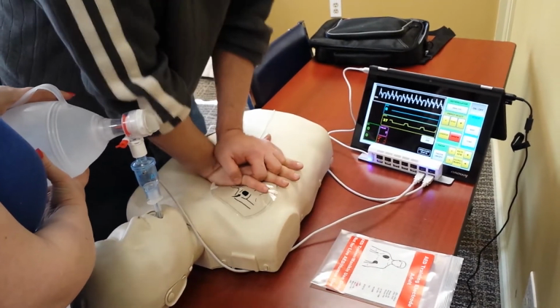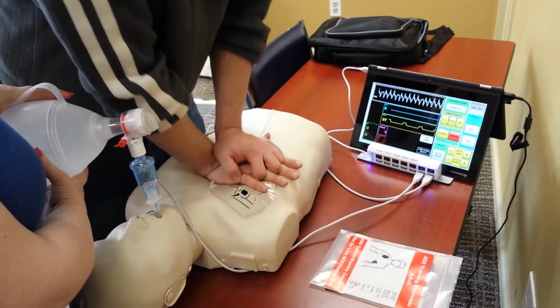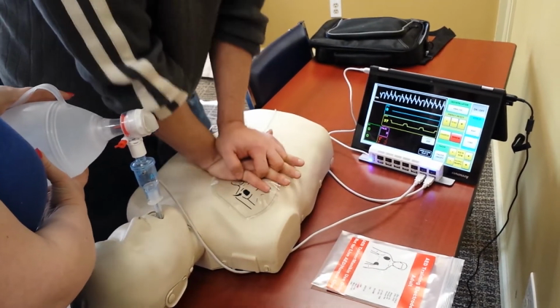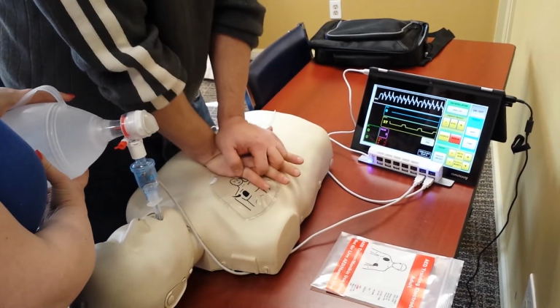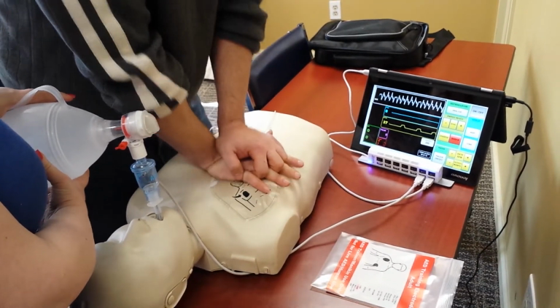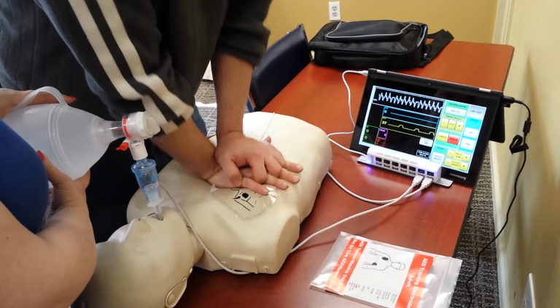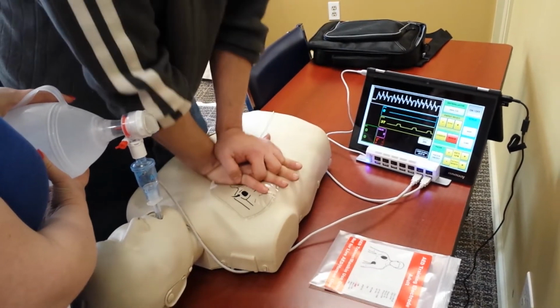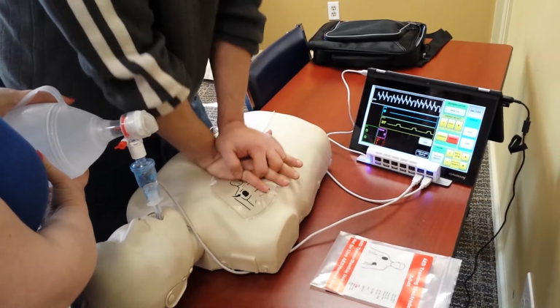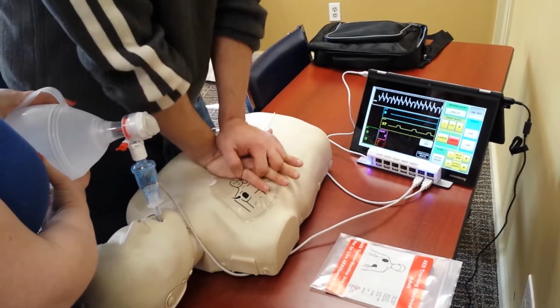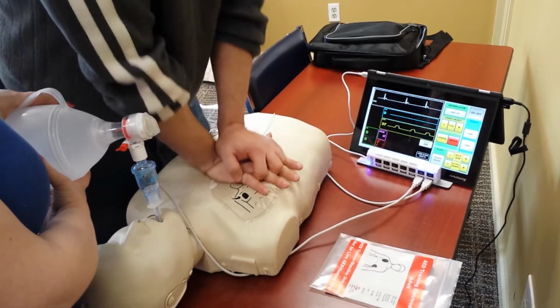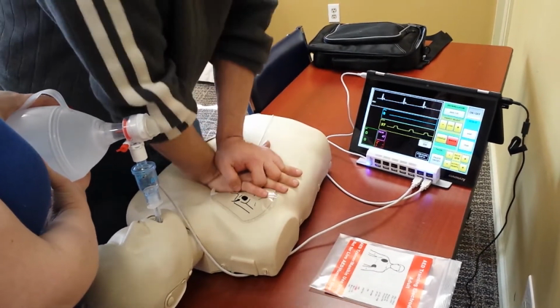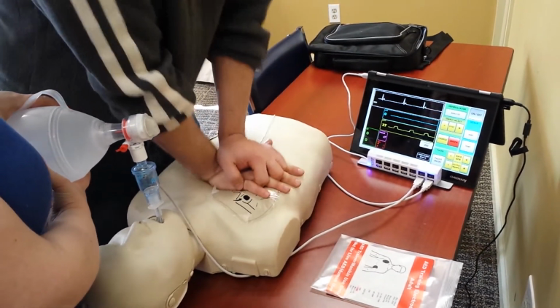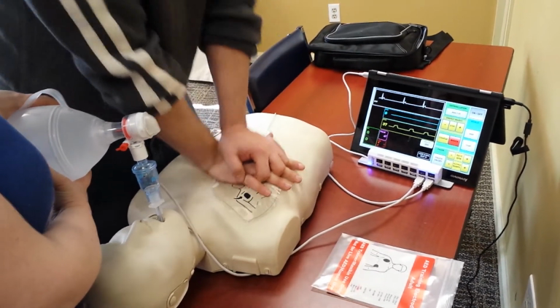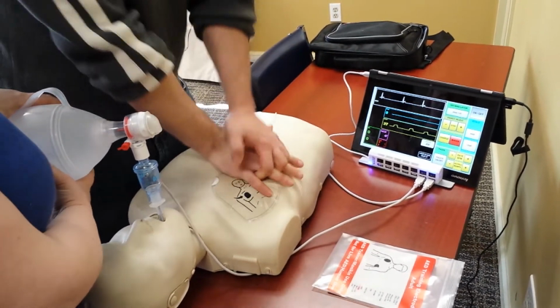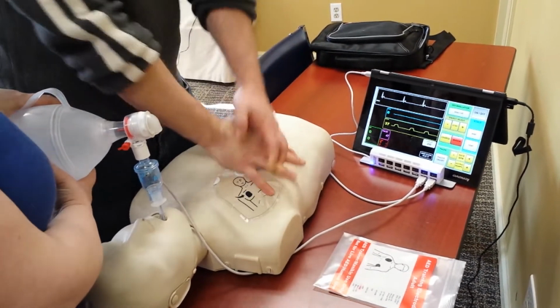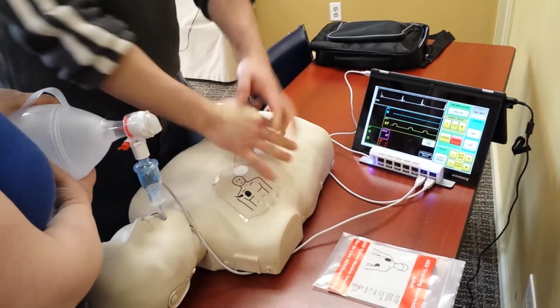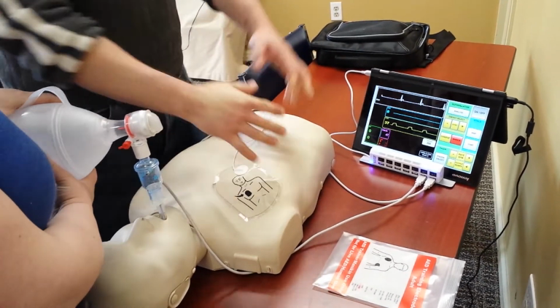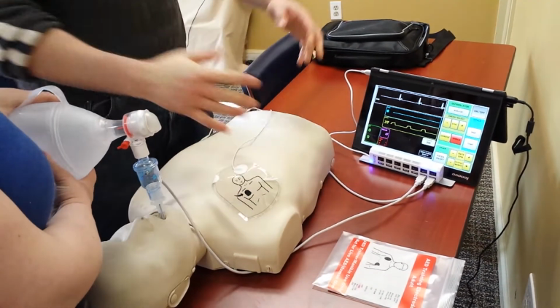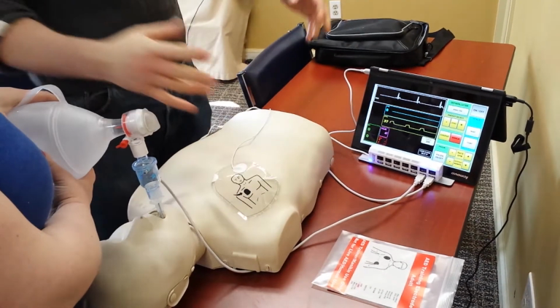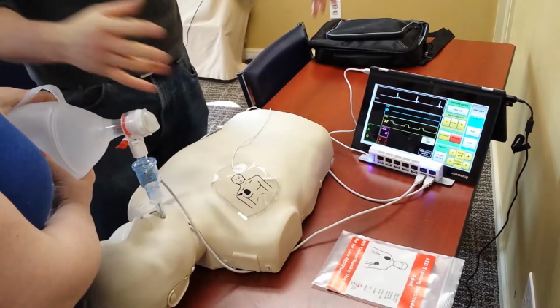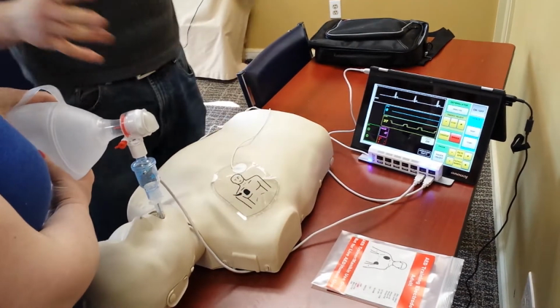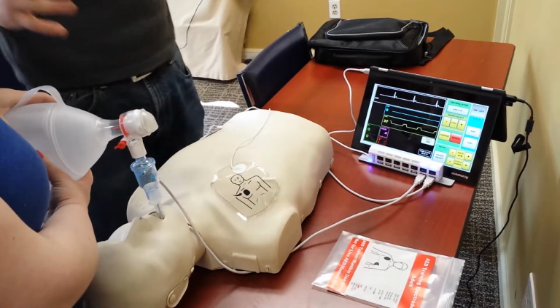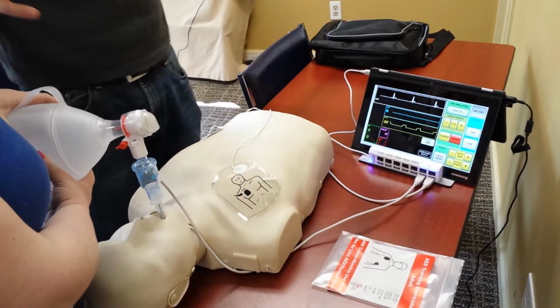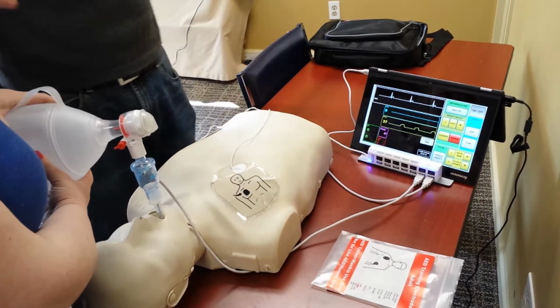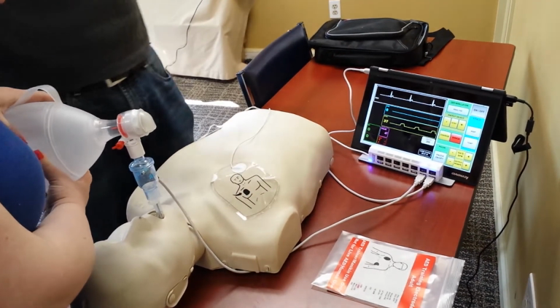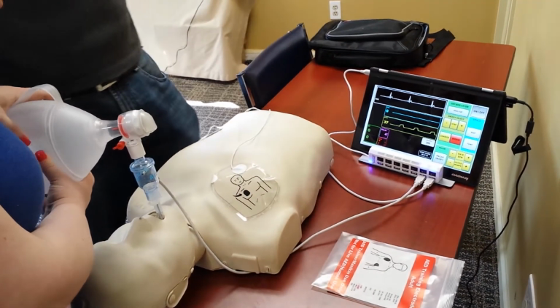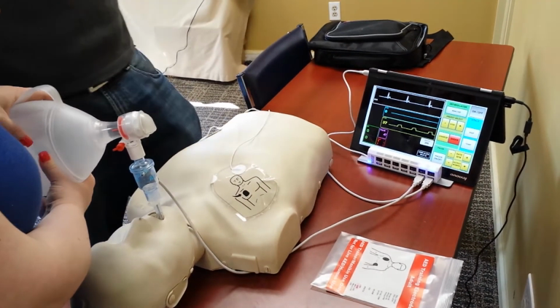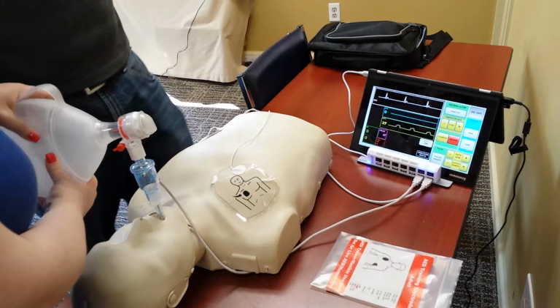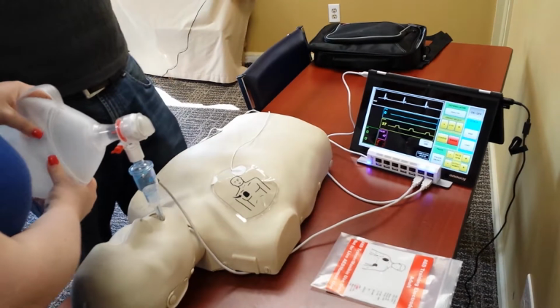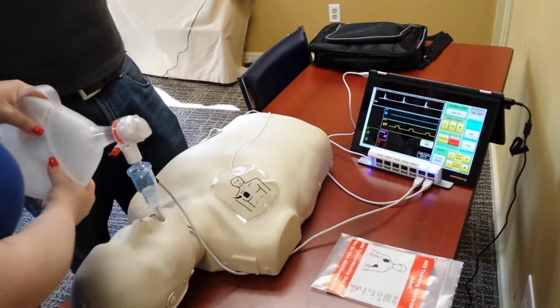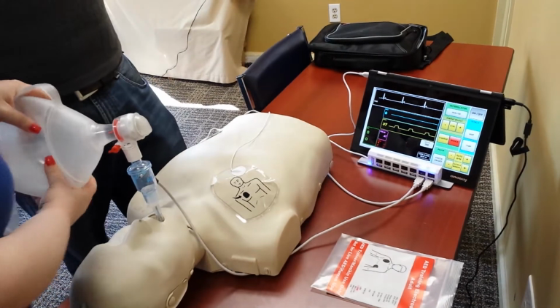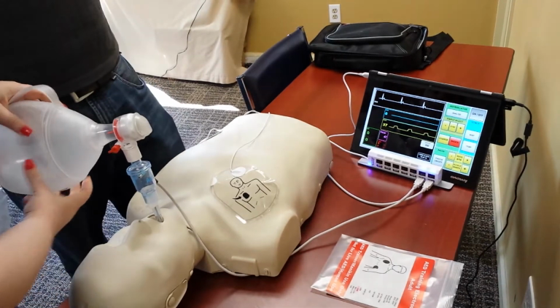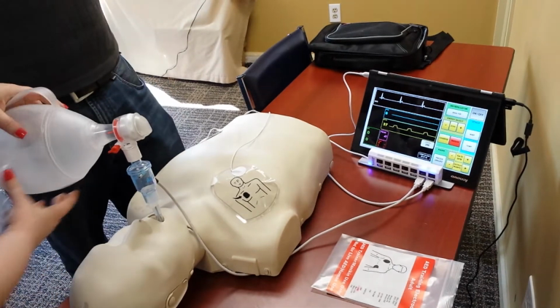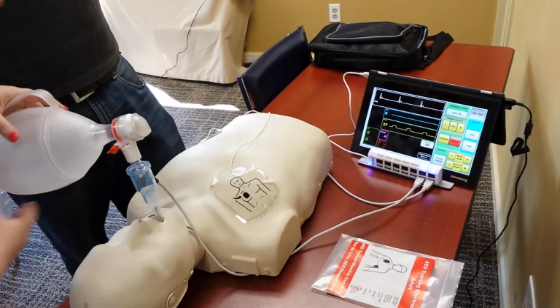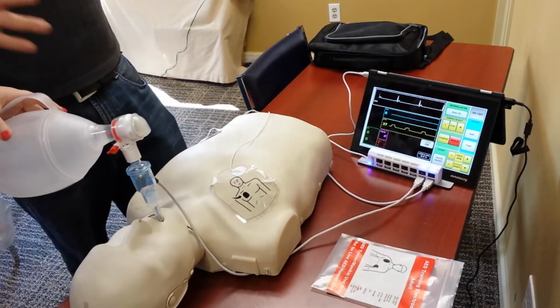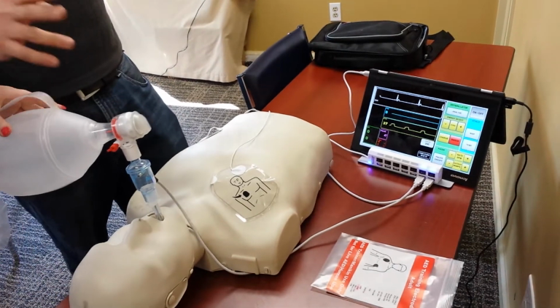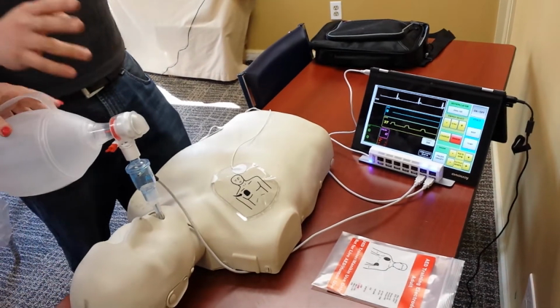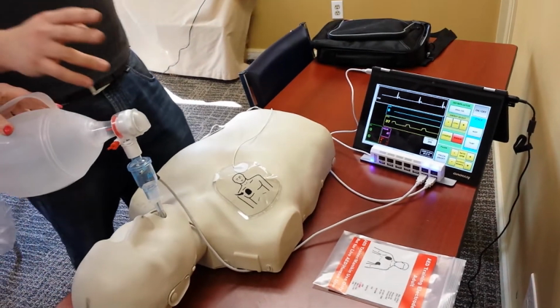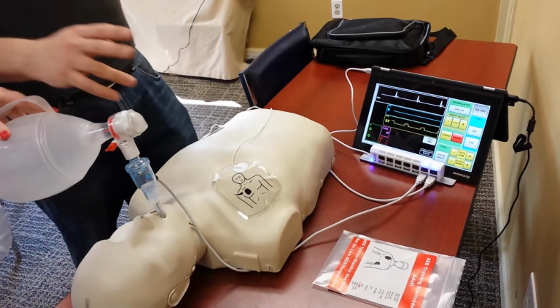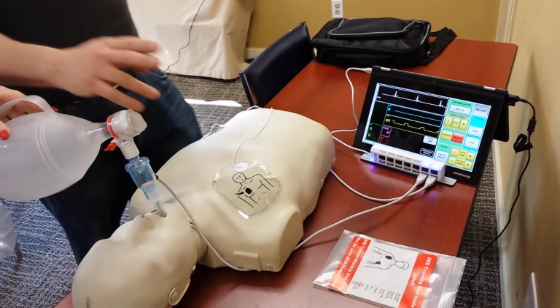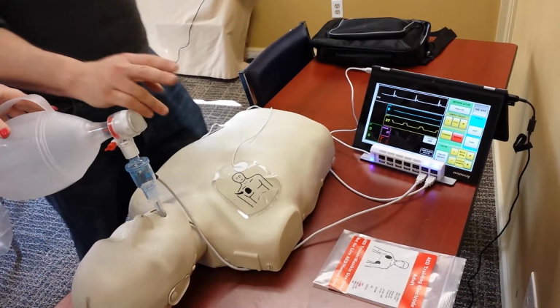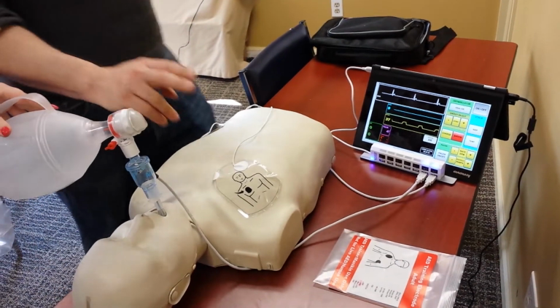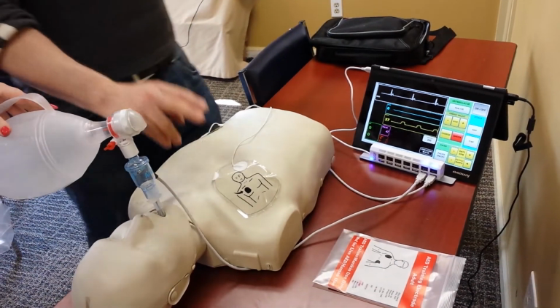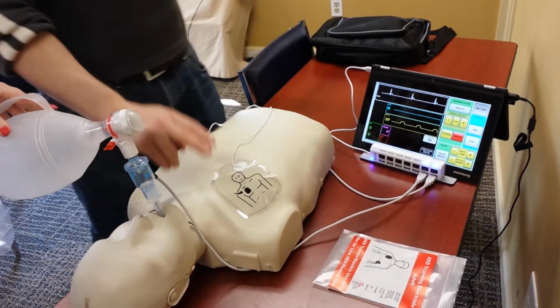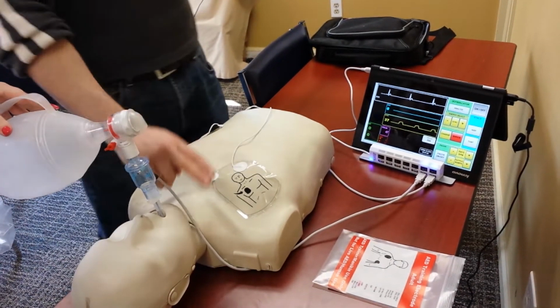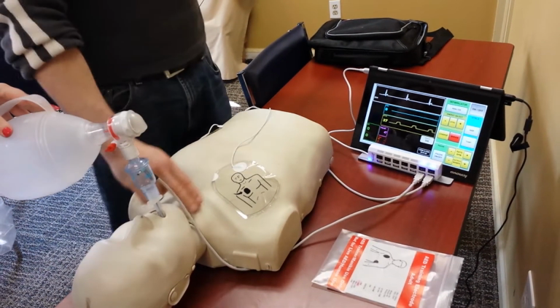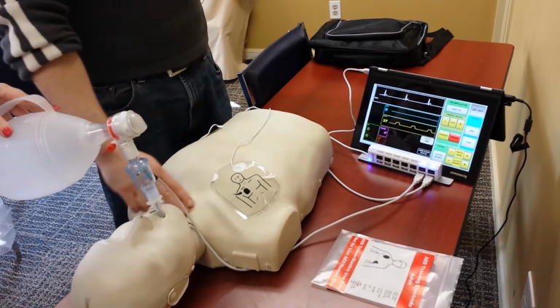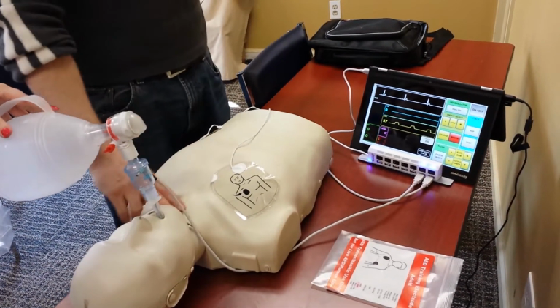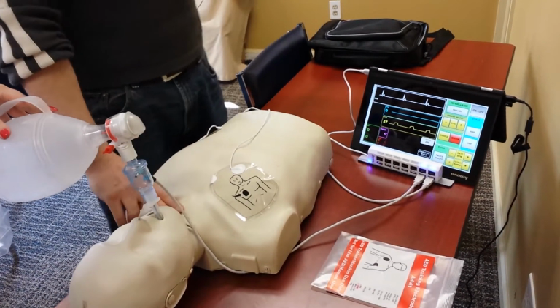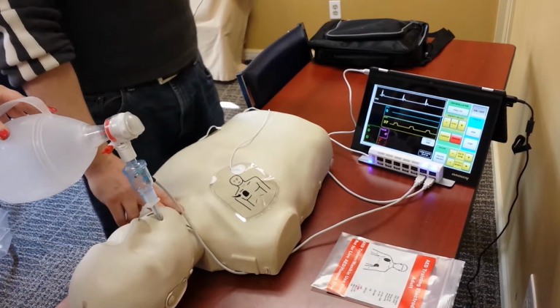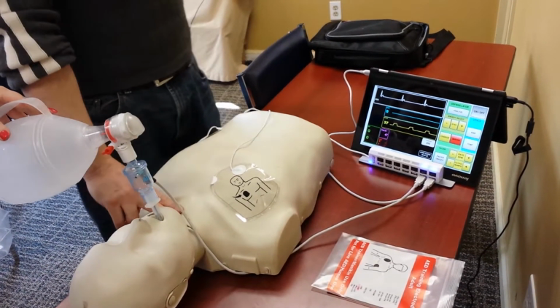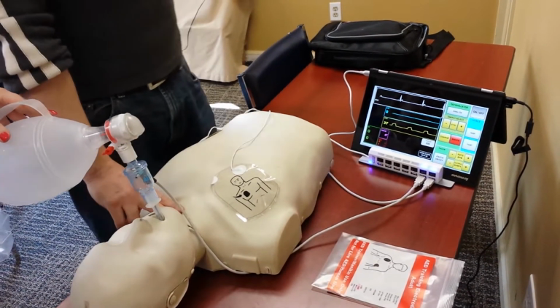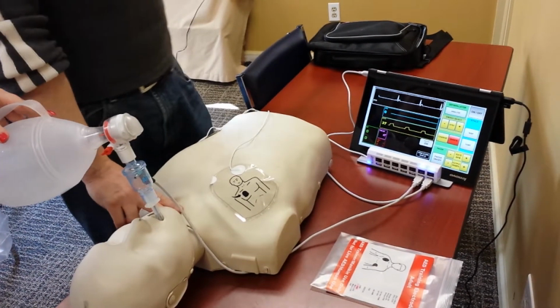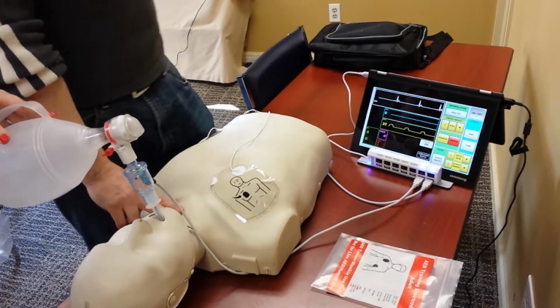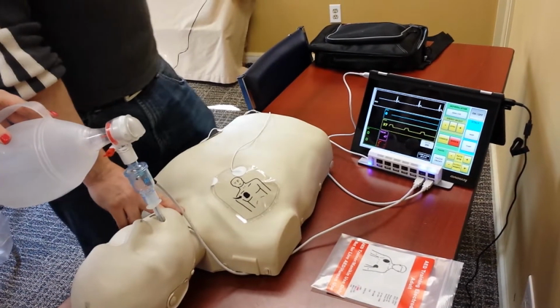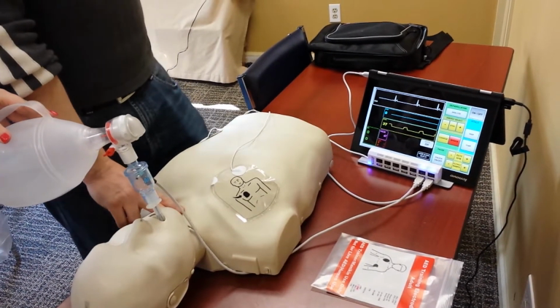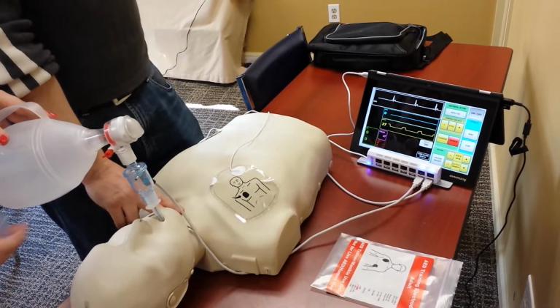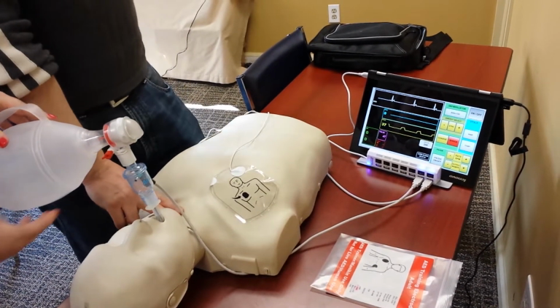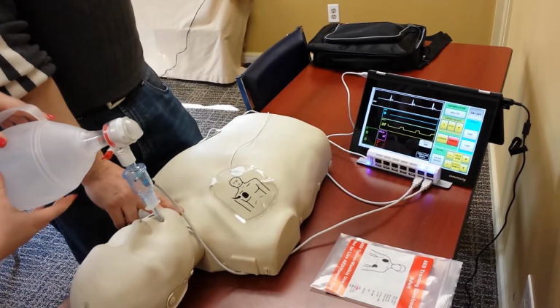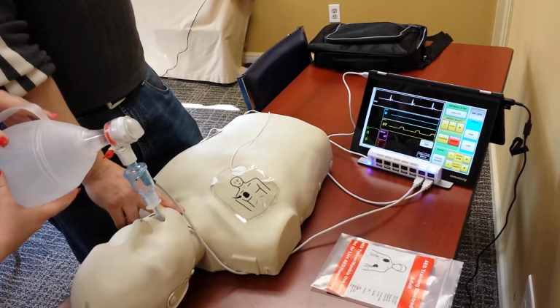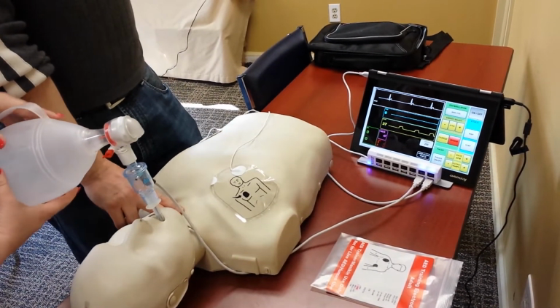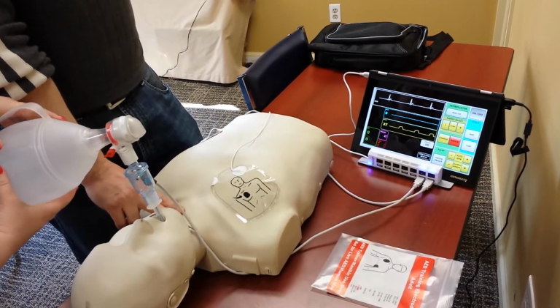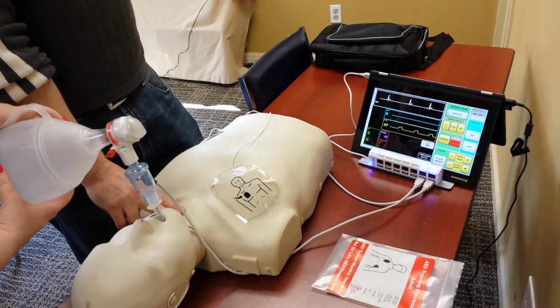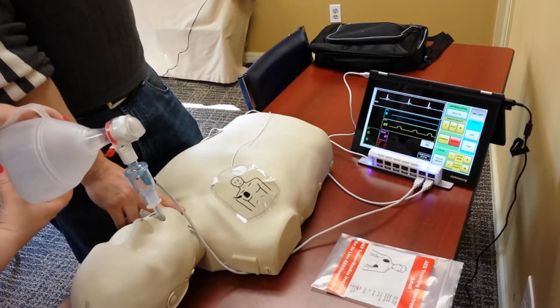CO2 is kind of high. Let's stop CPR. Alright, that looks pretty good. Let's check a pulse.